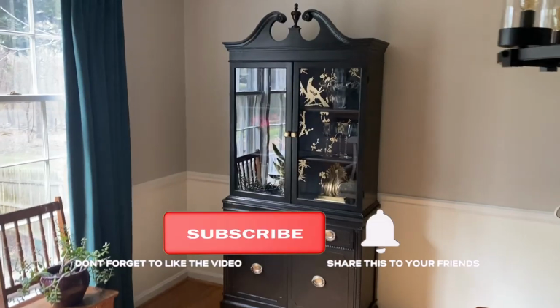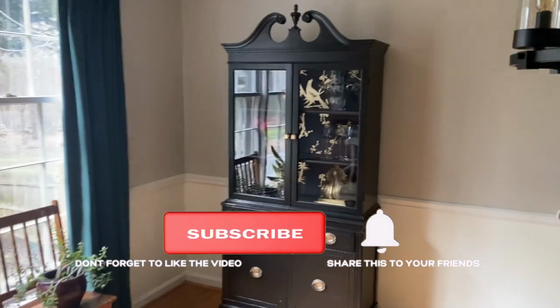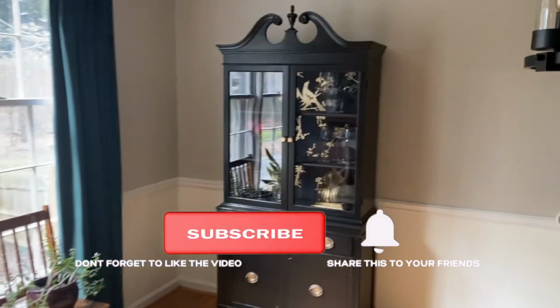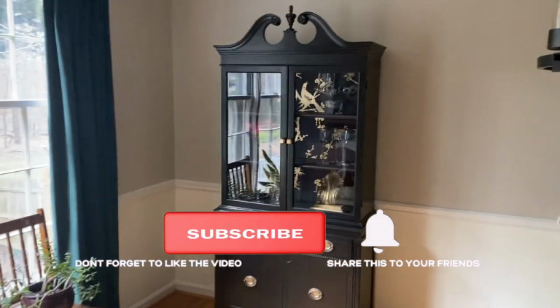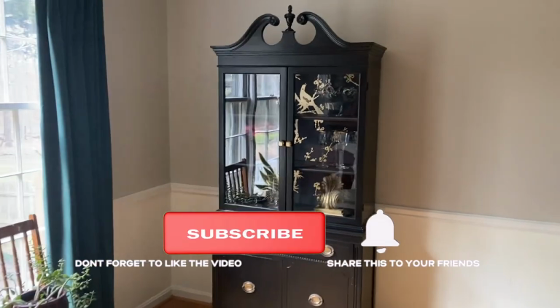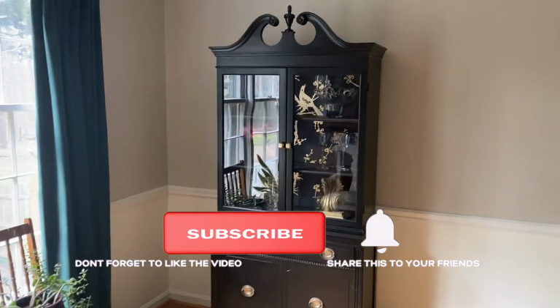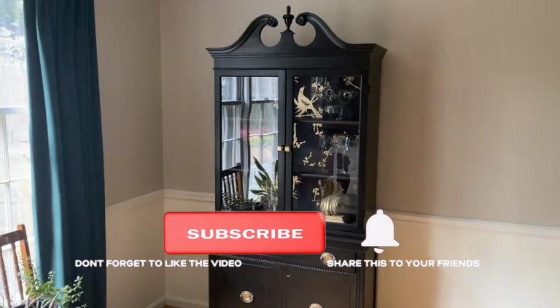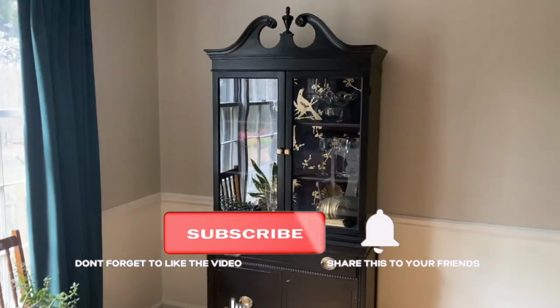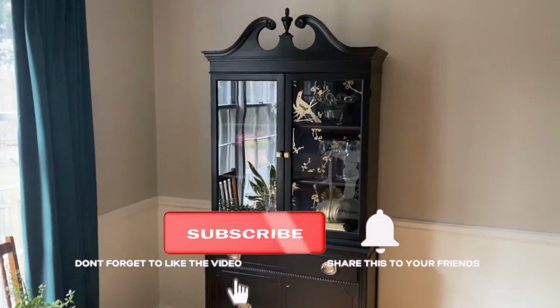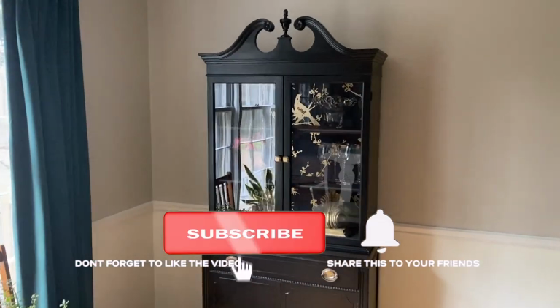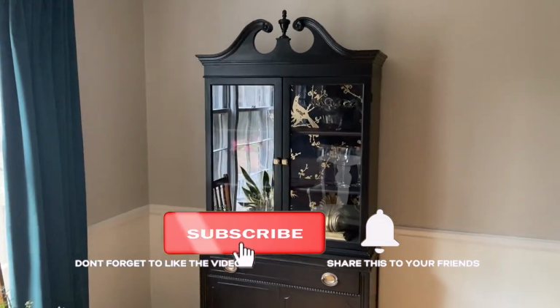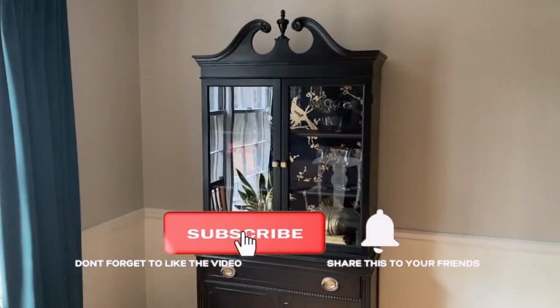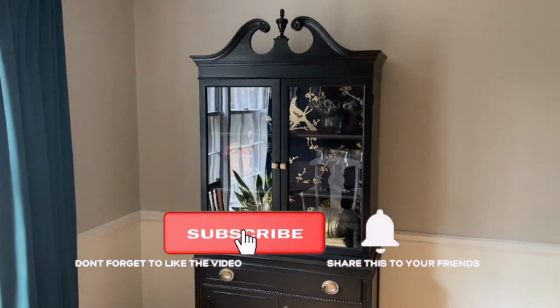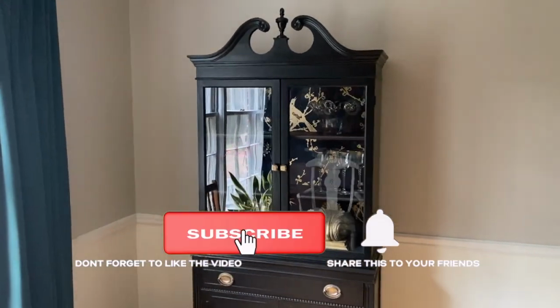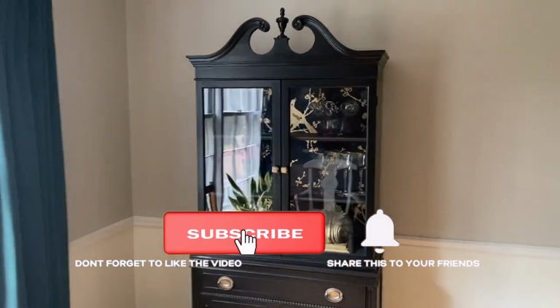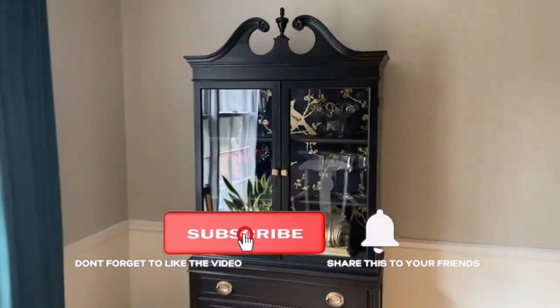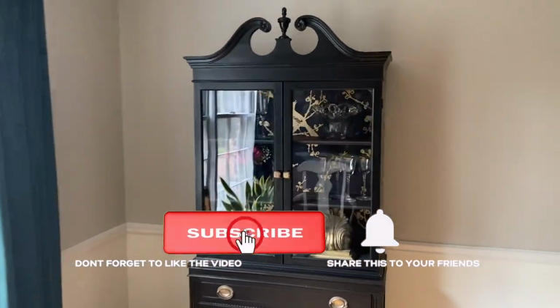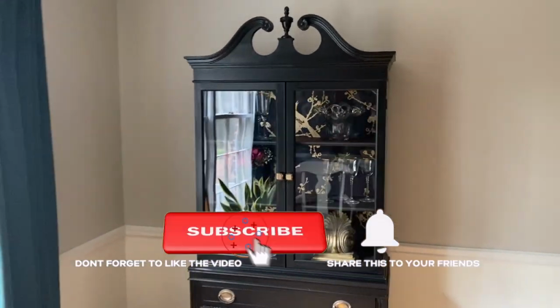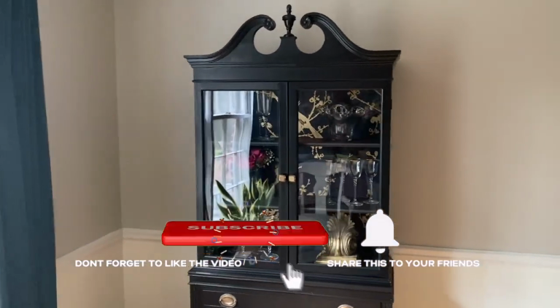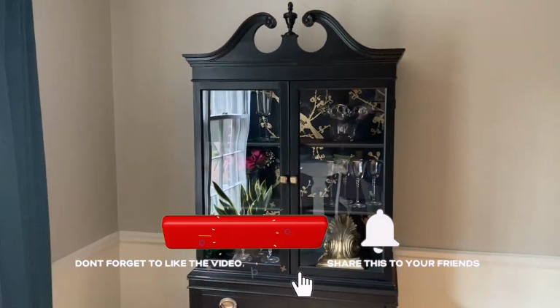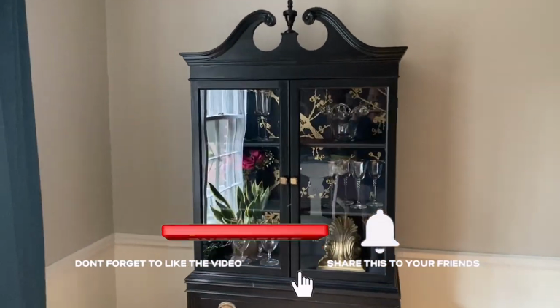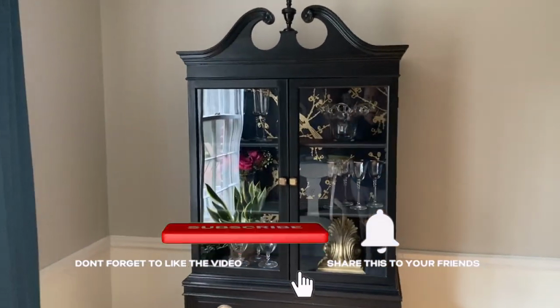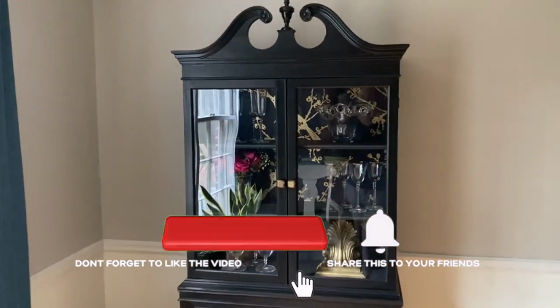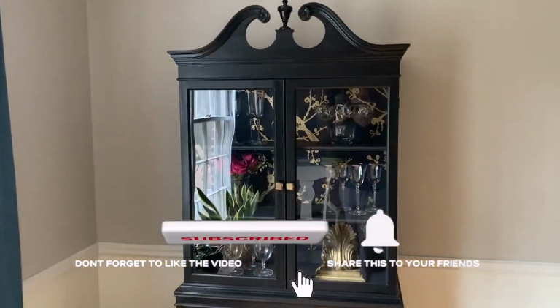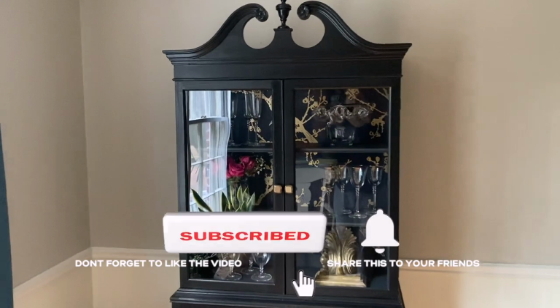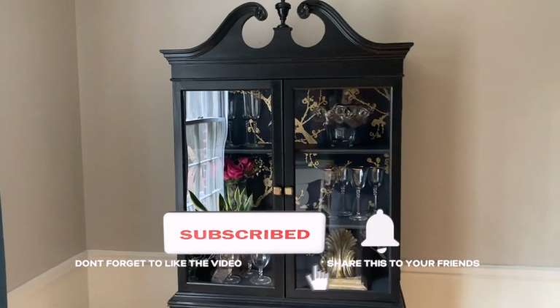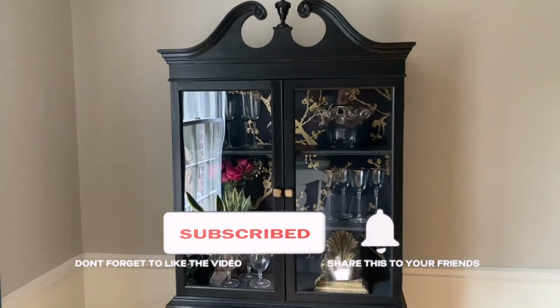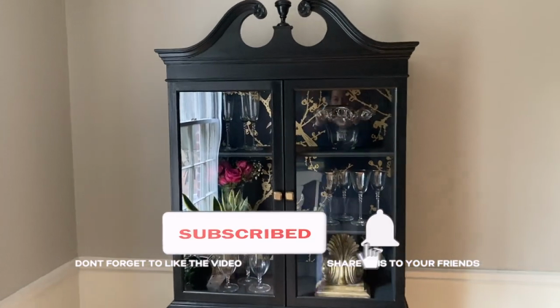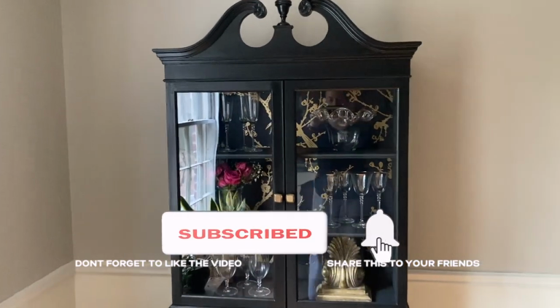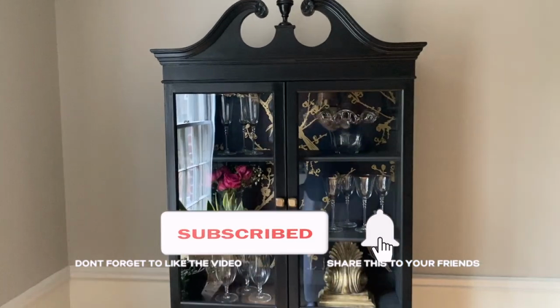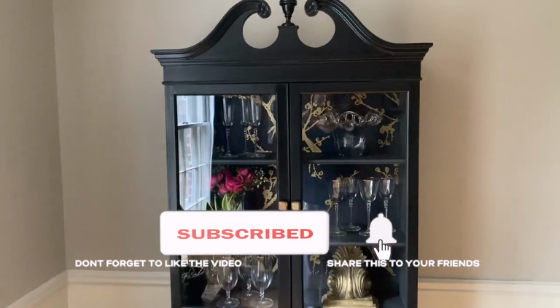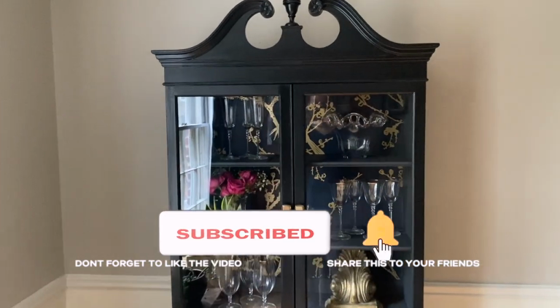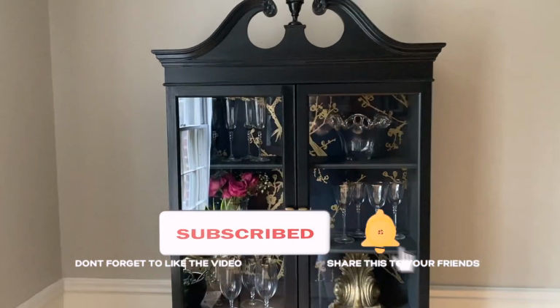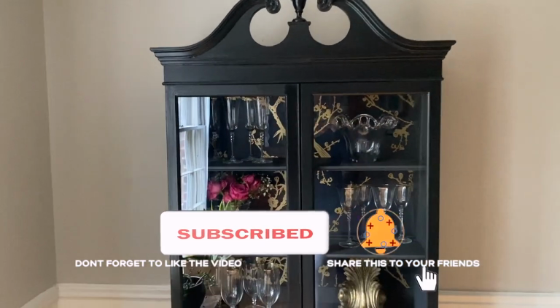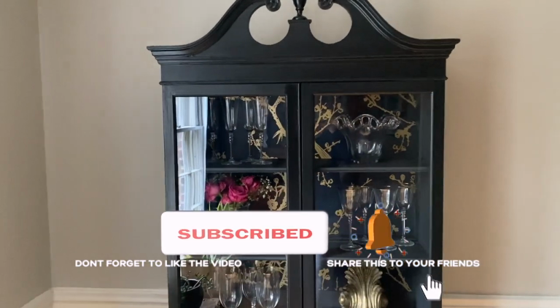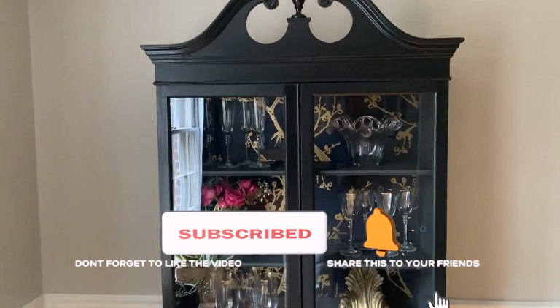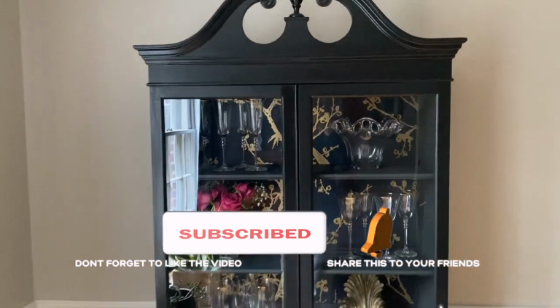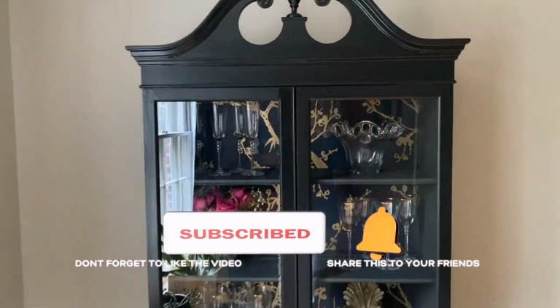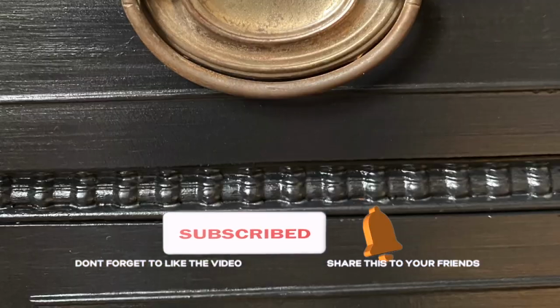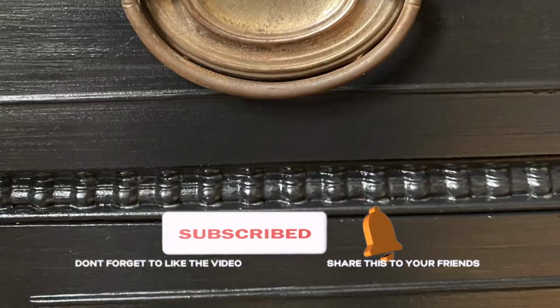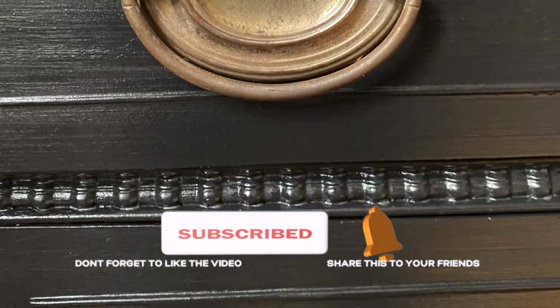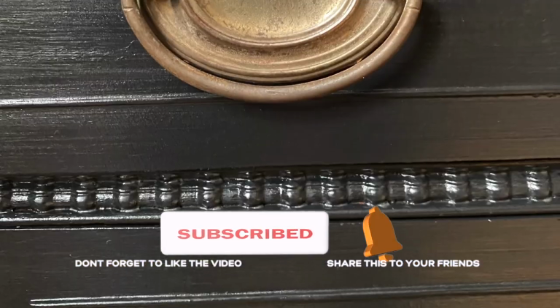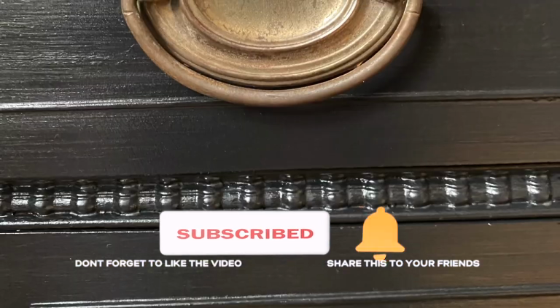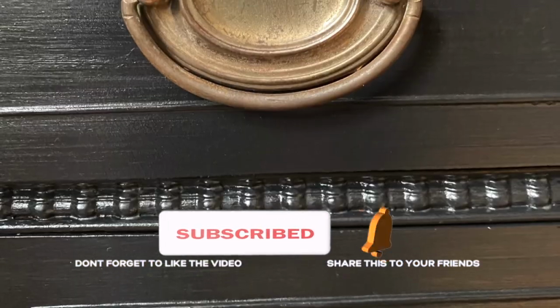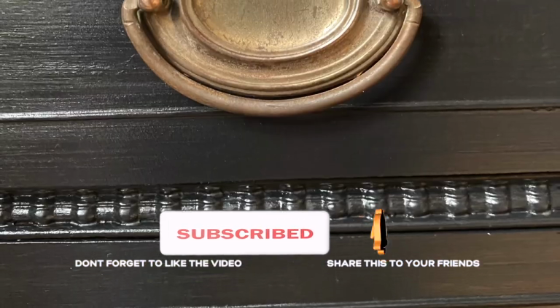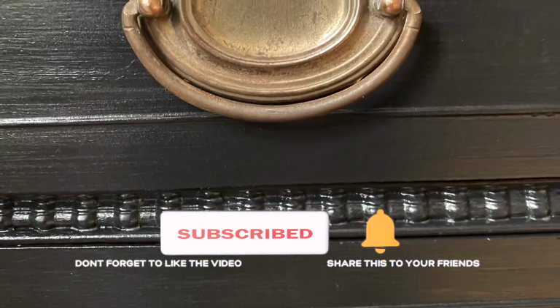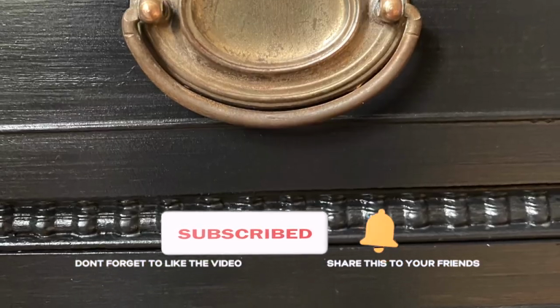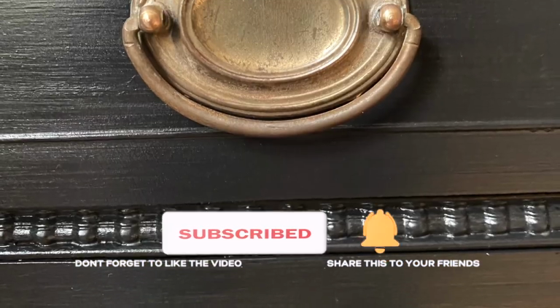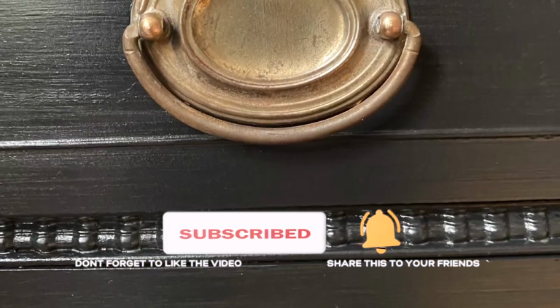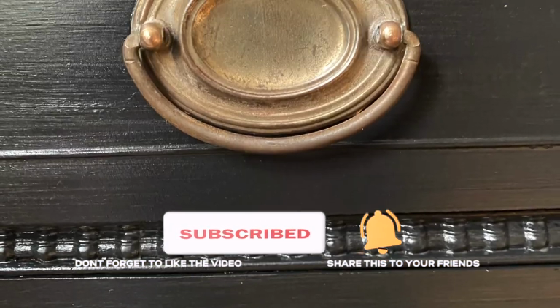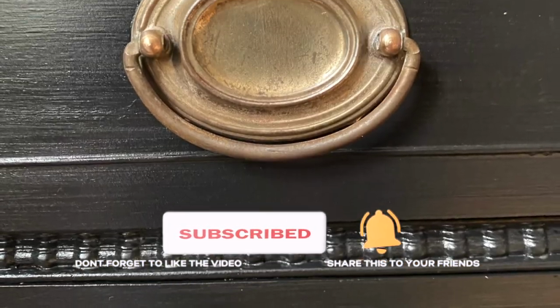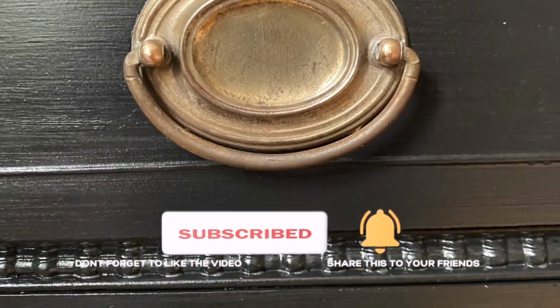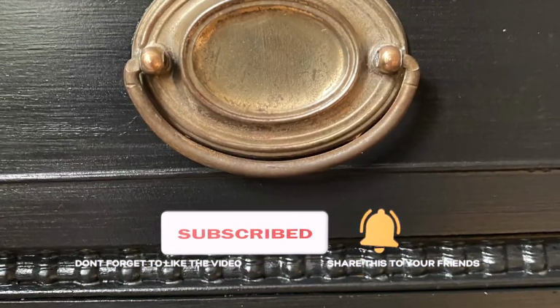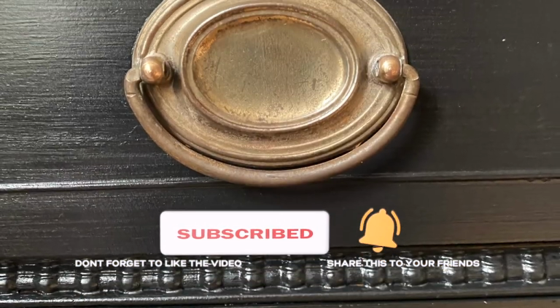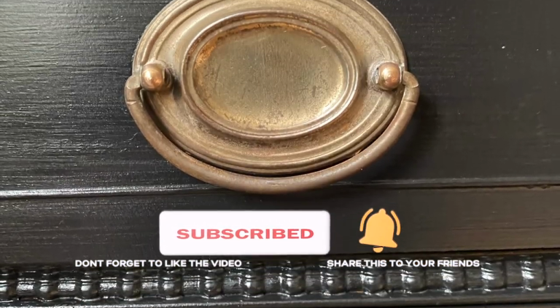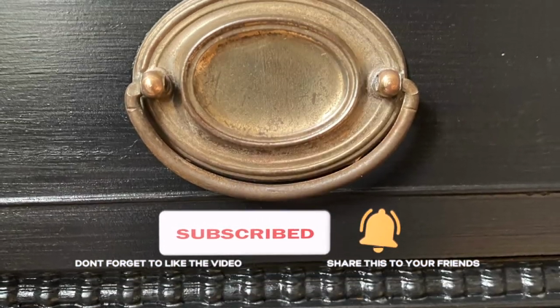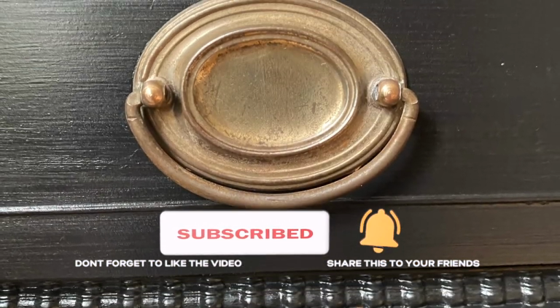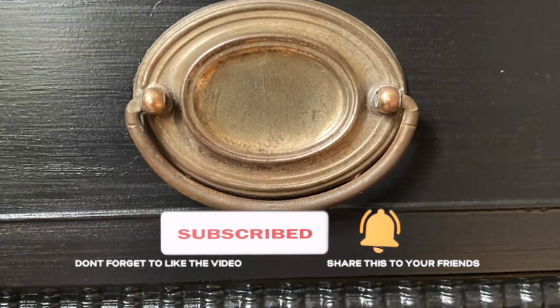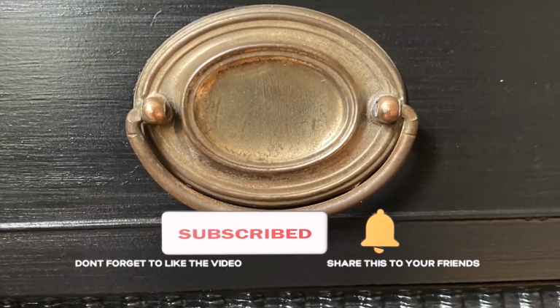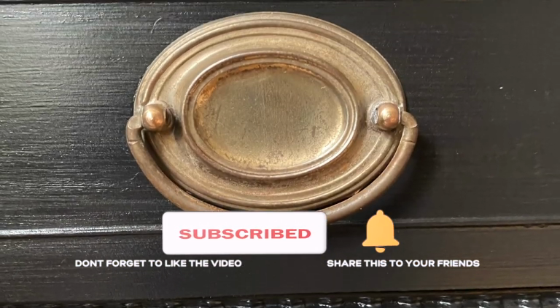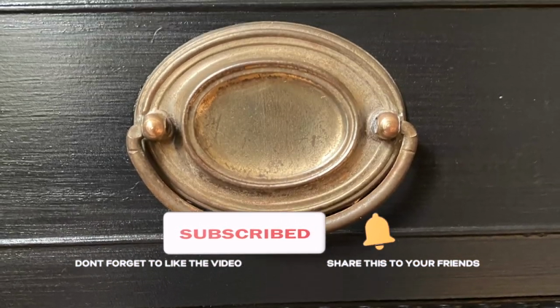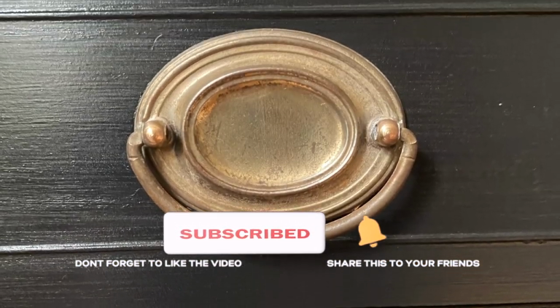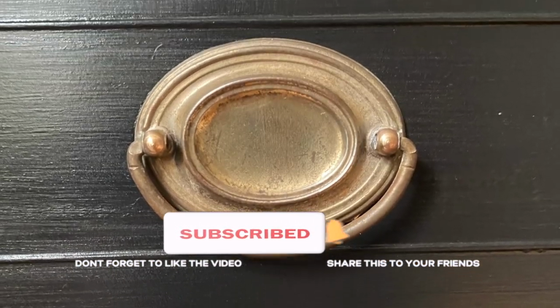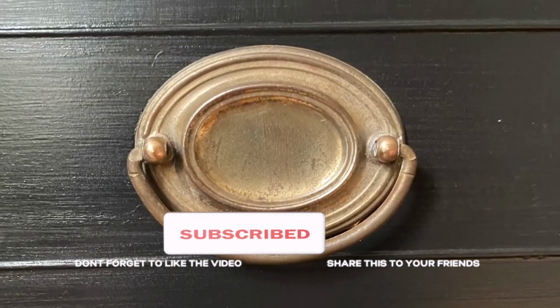This was a really long video — I'm glad you hung in there till the end. If you've enjoyed this furniture flip, please give it a thumbs up and subscribe!